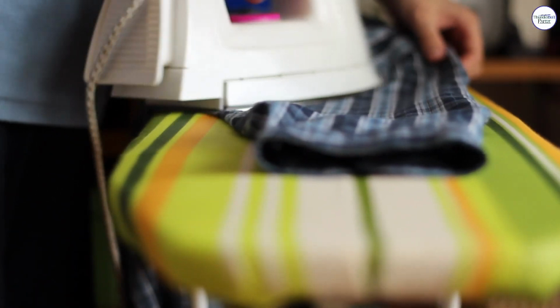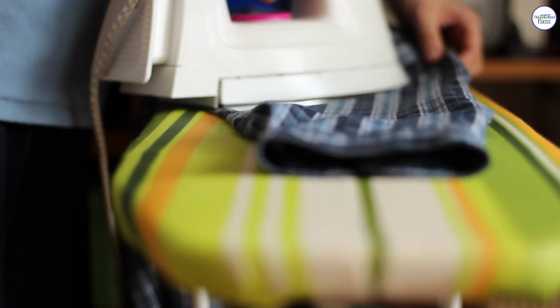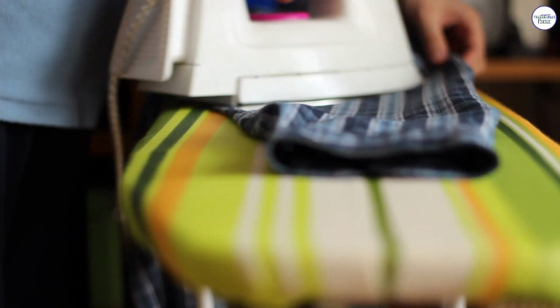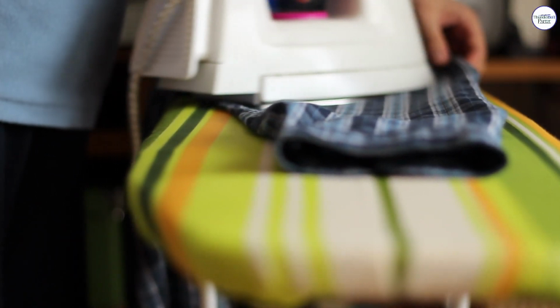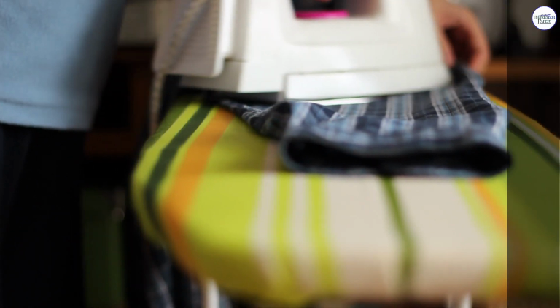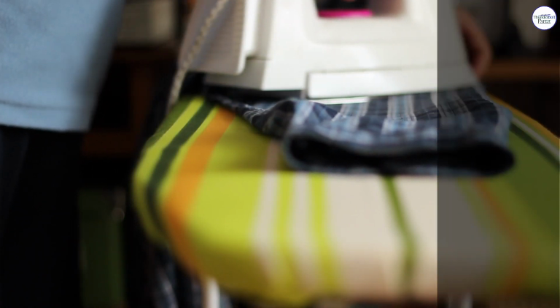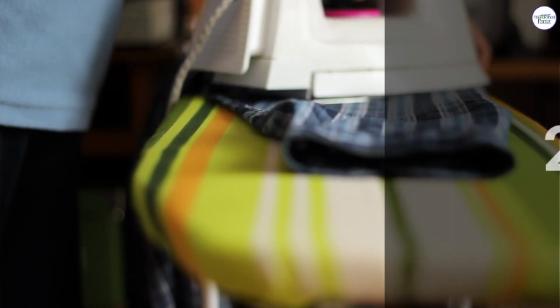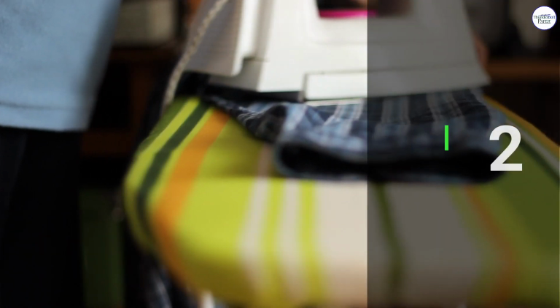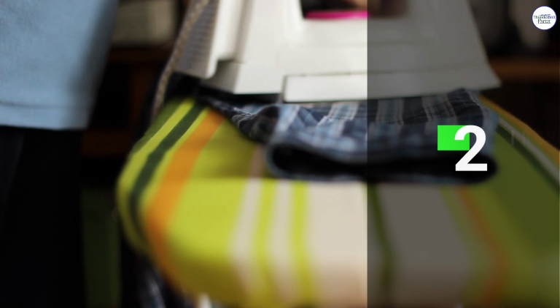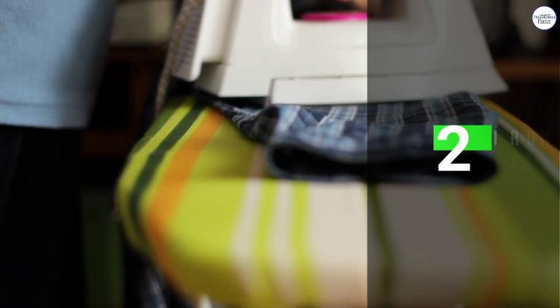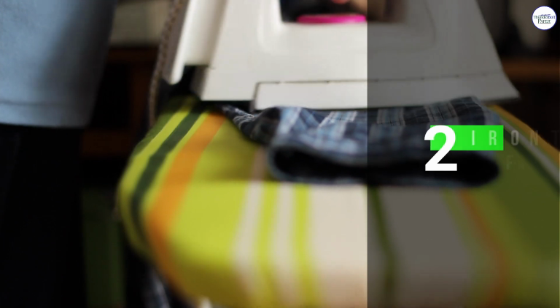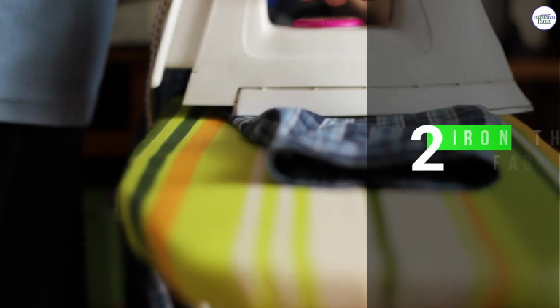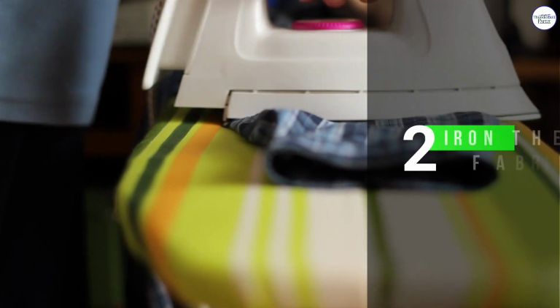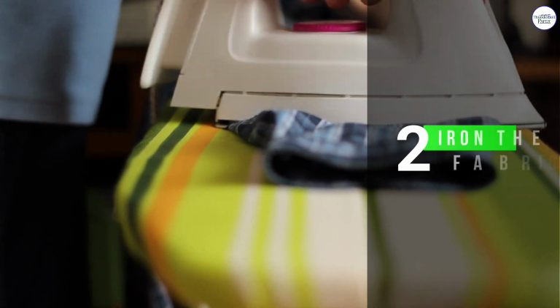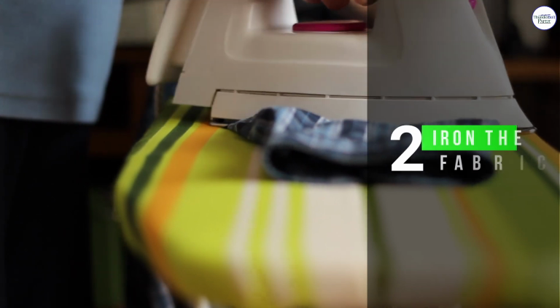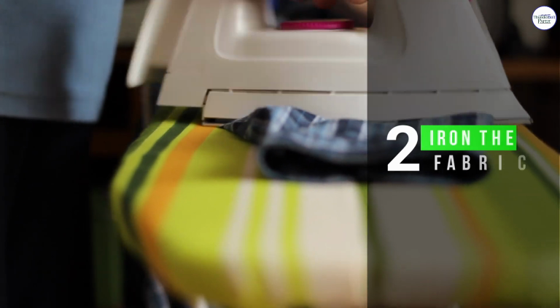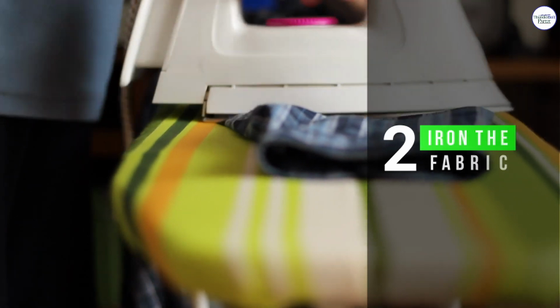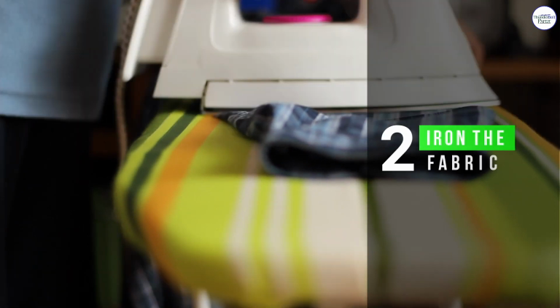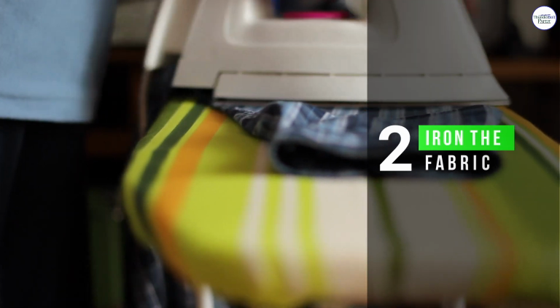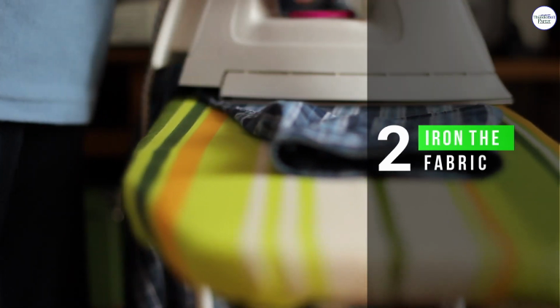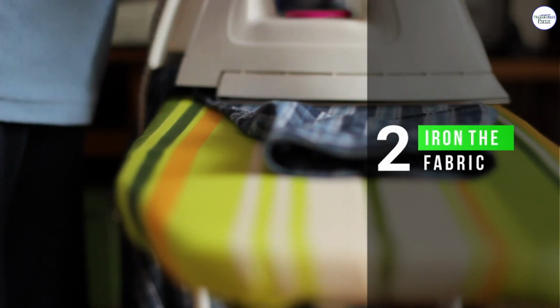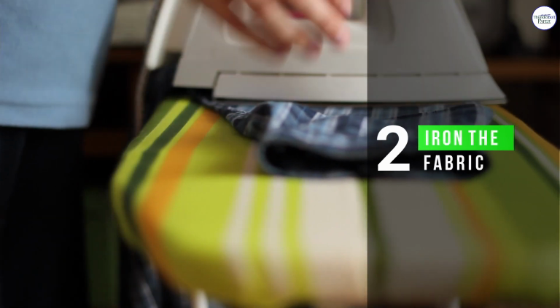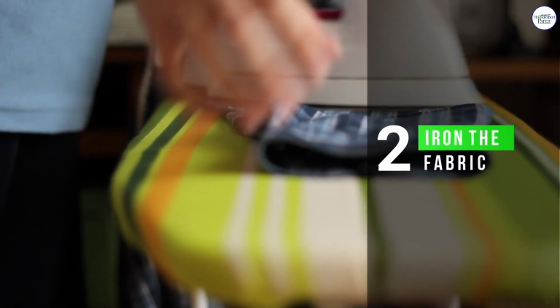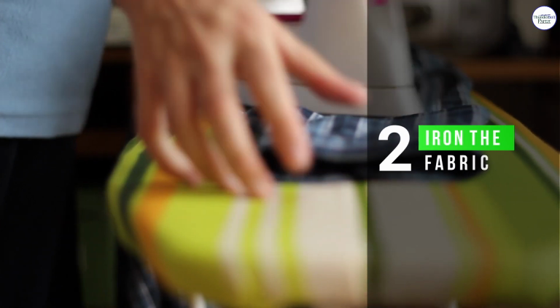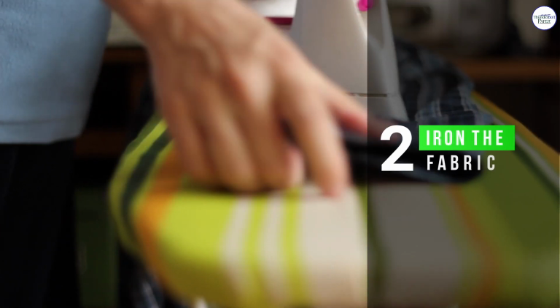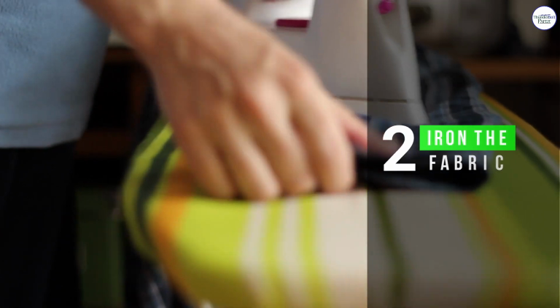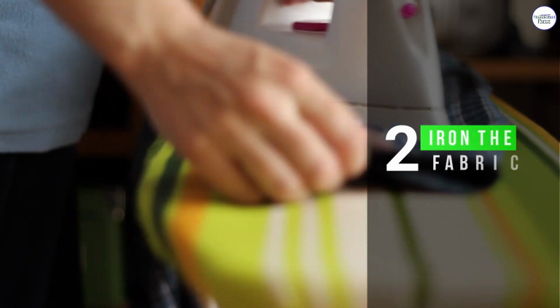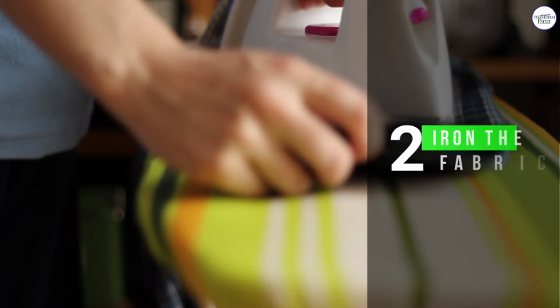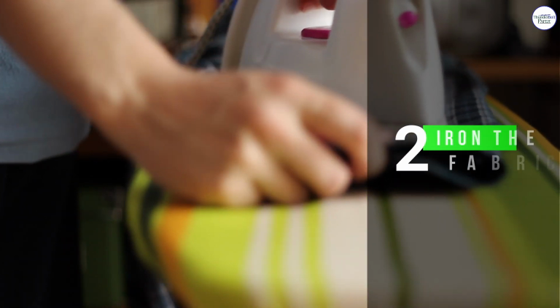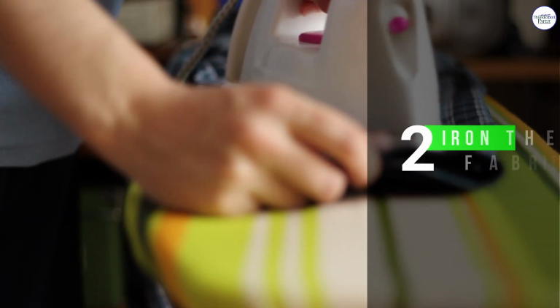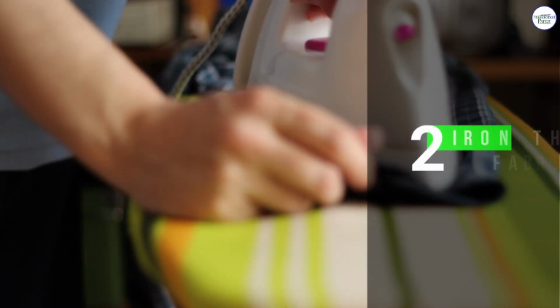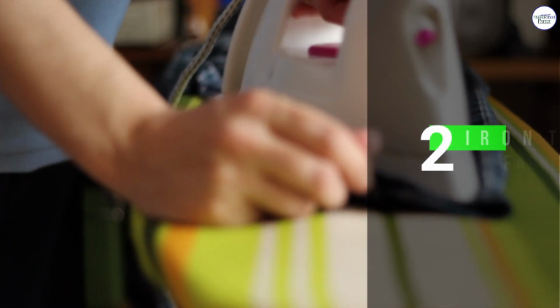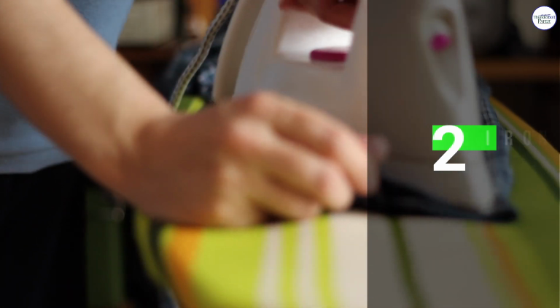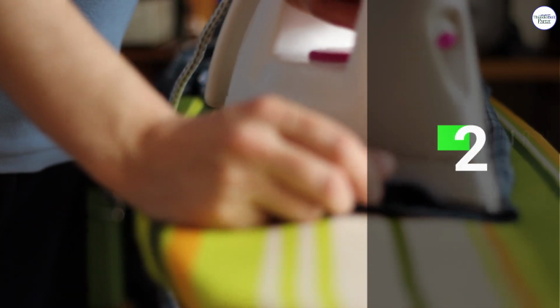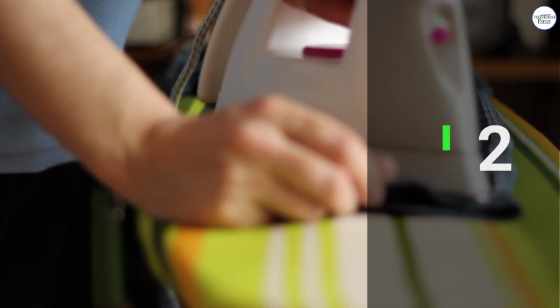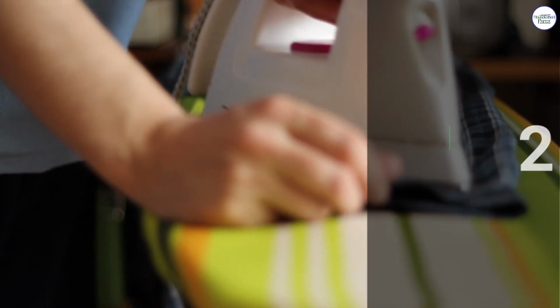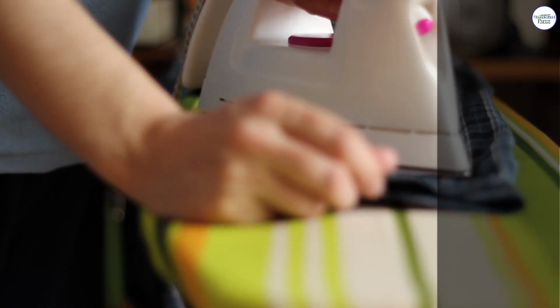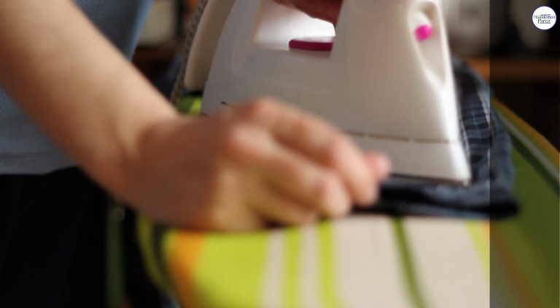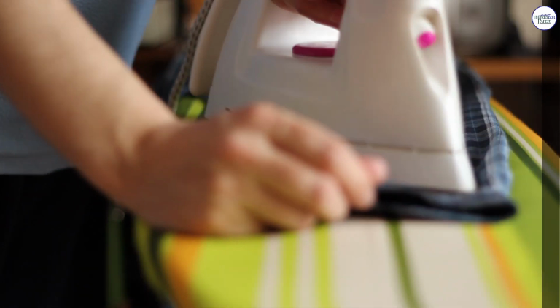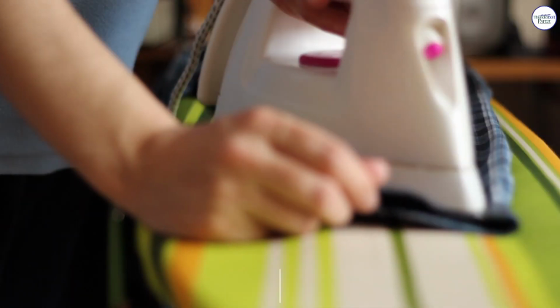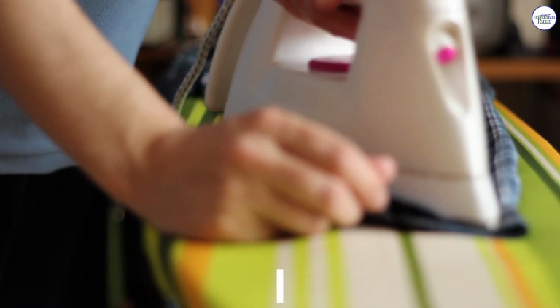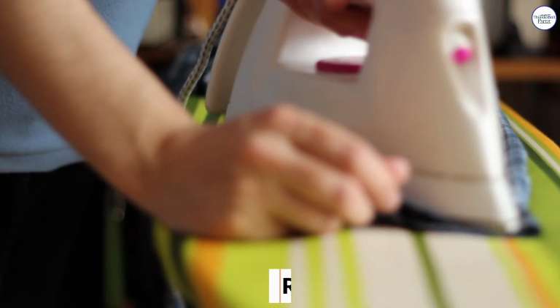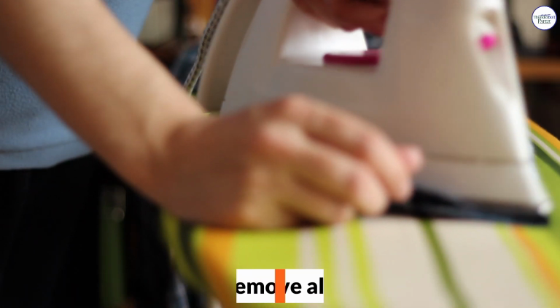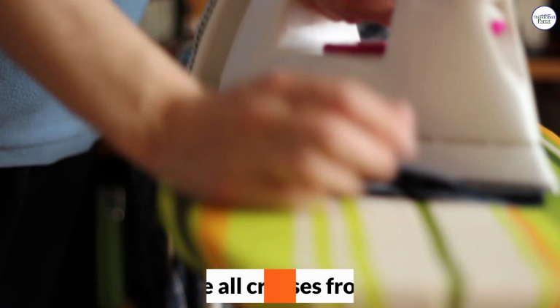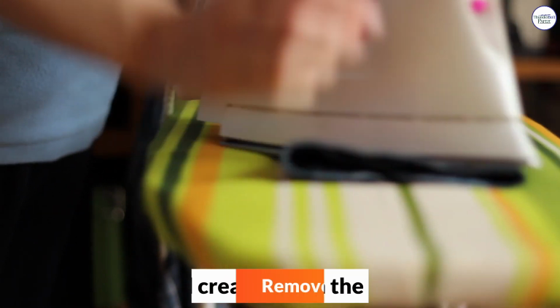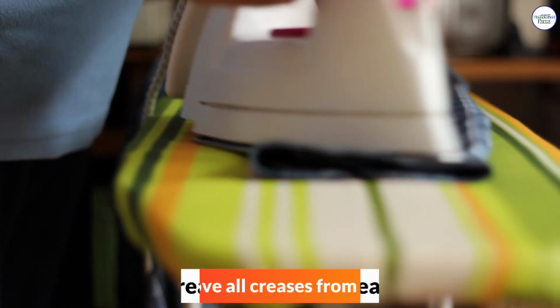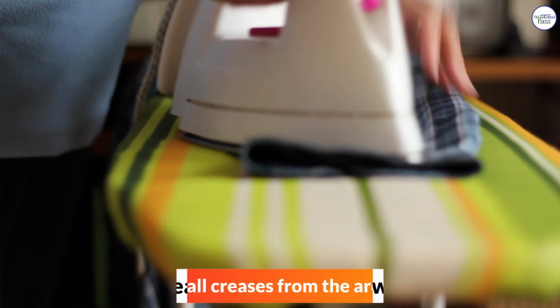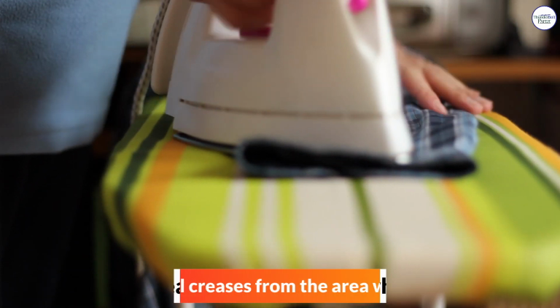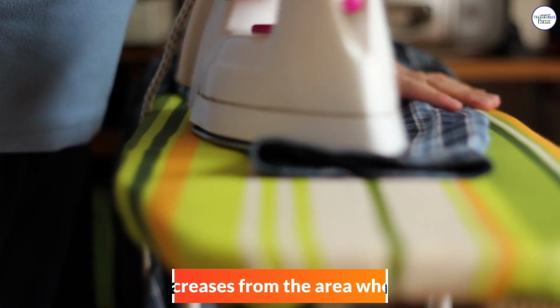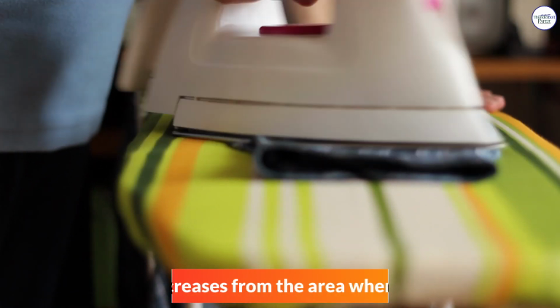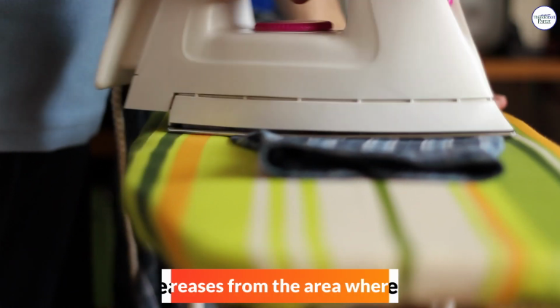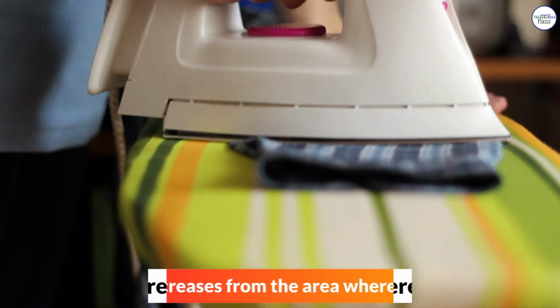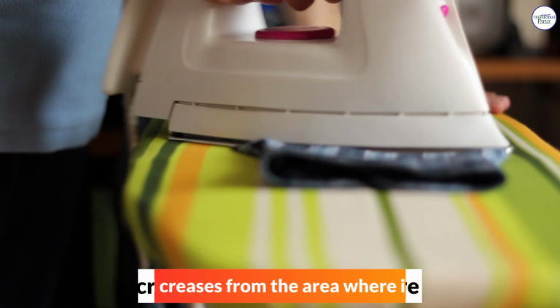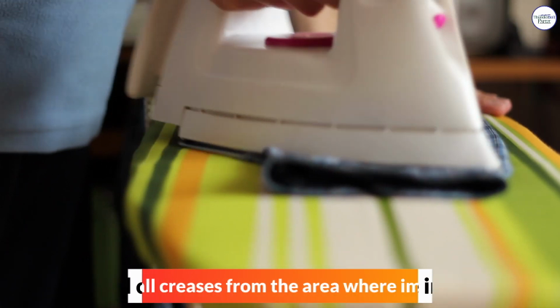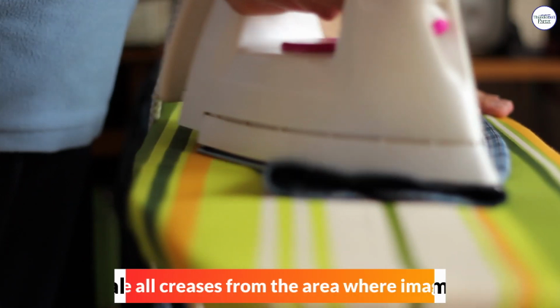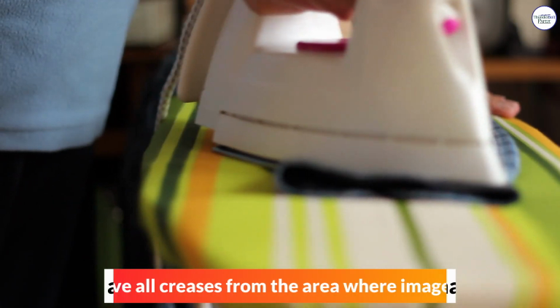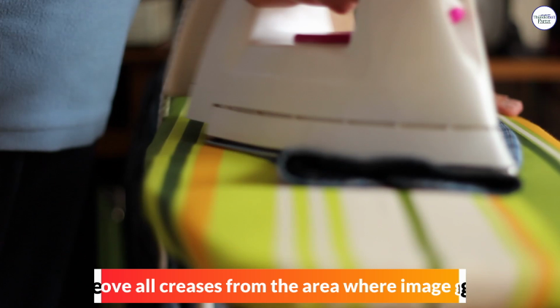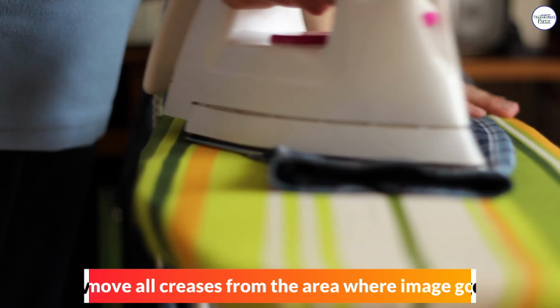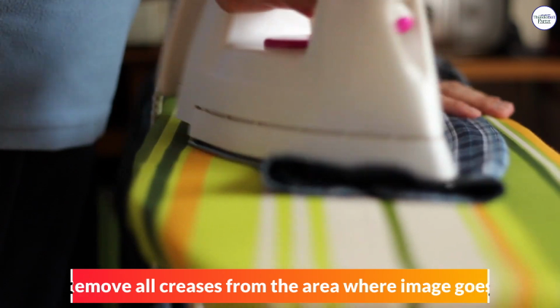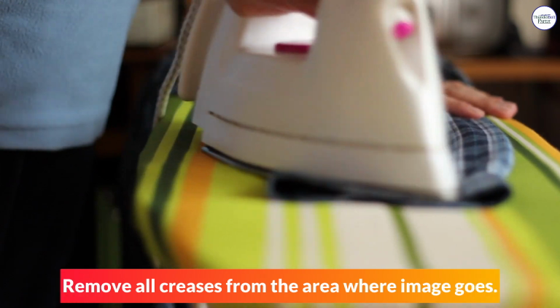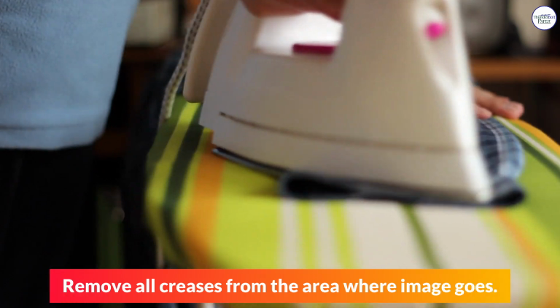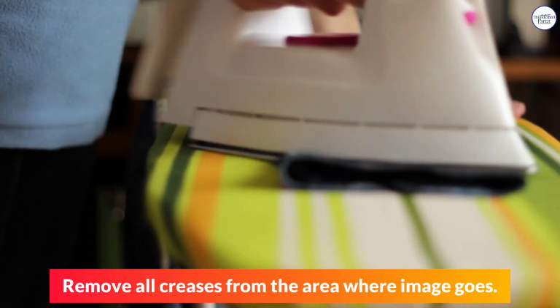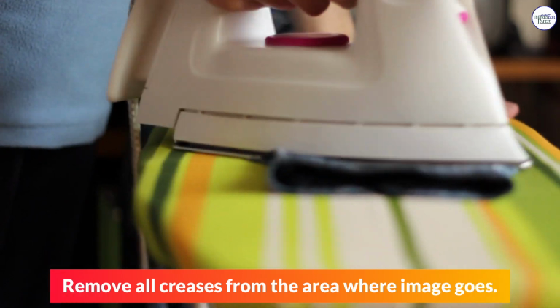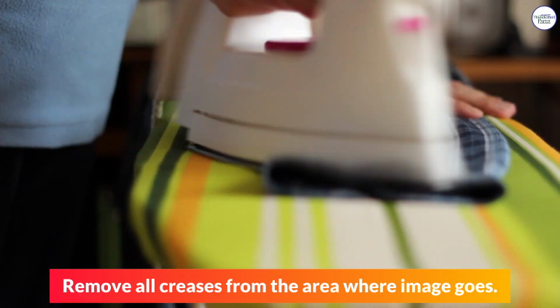2. Iron the Fabric. Remove all creases from the area where the image goes.